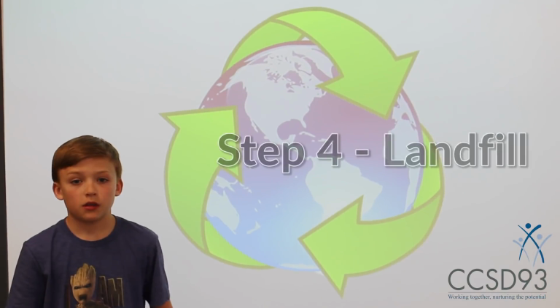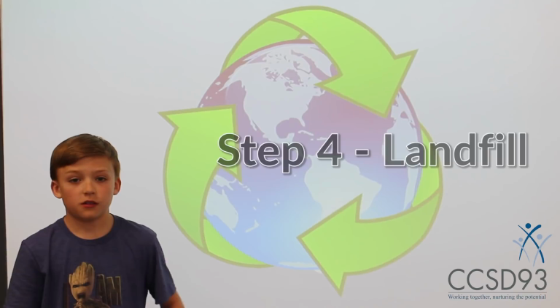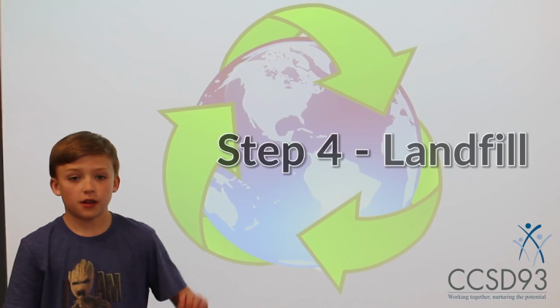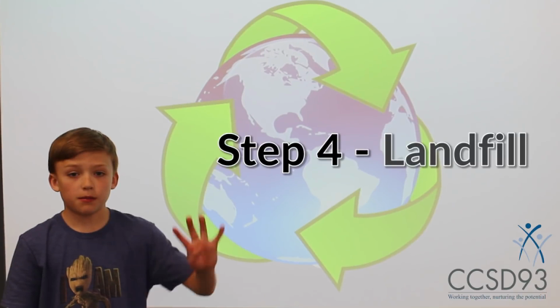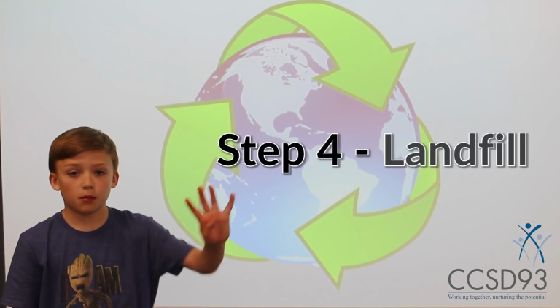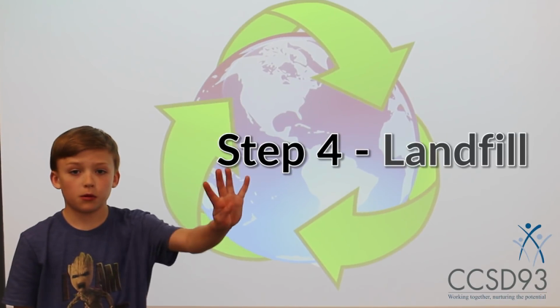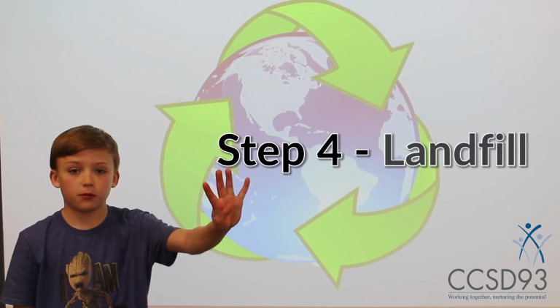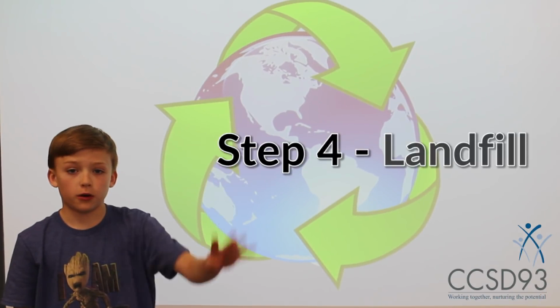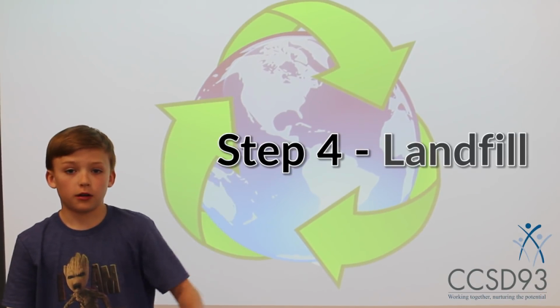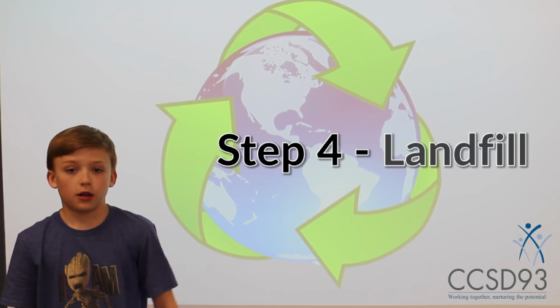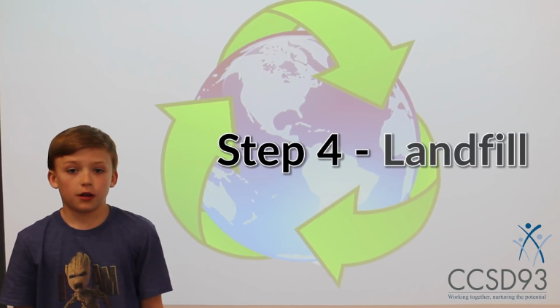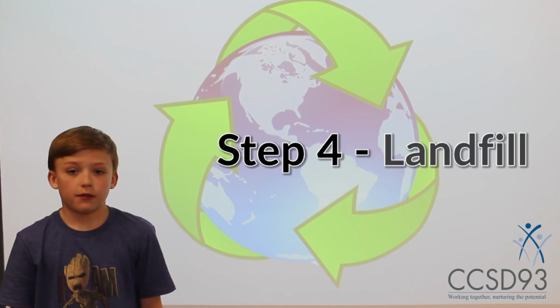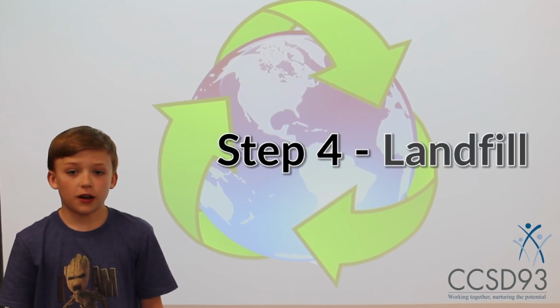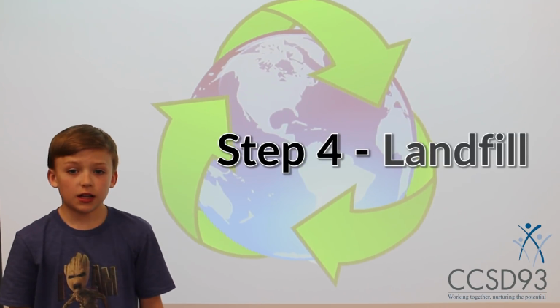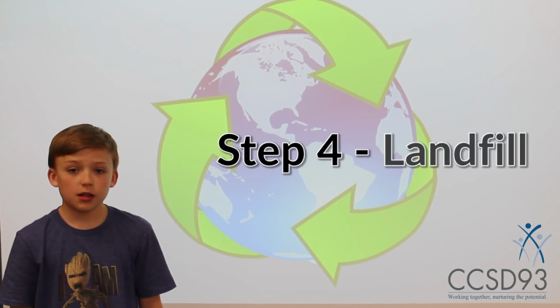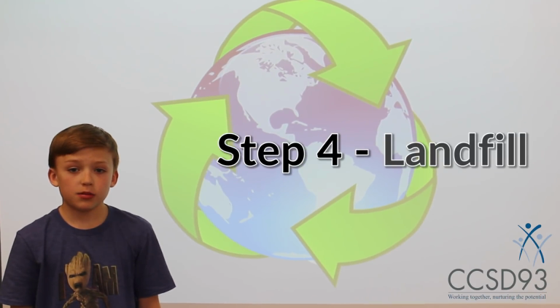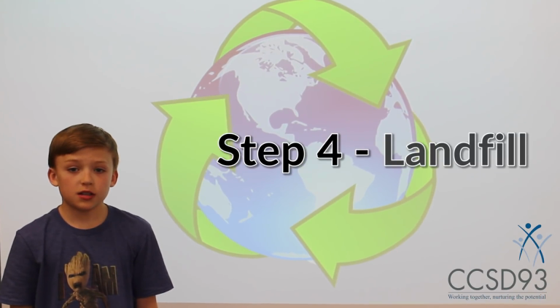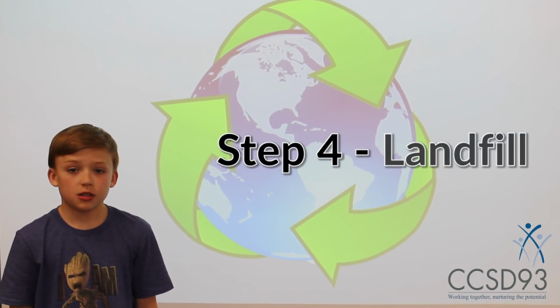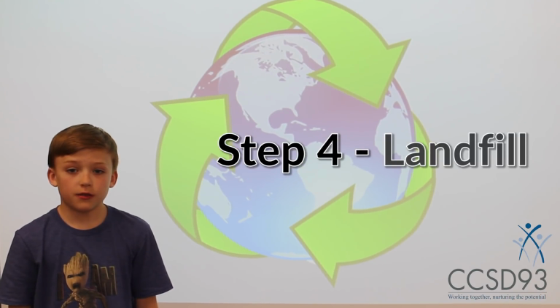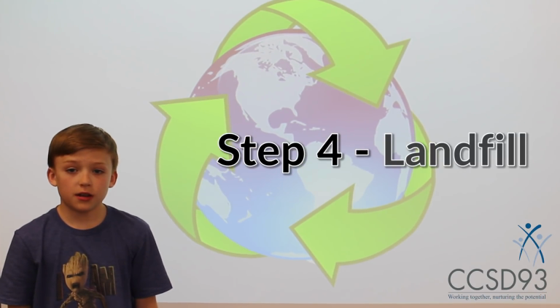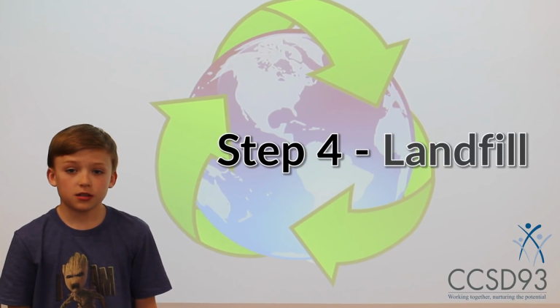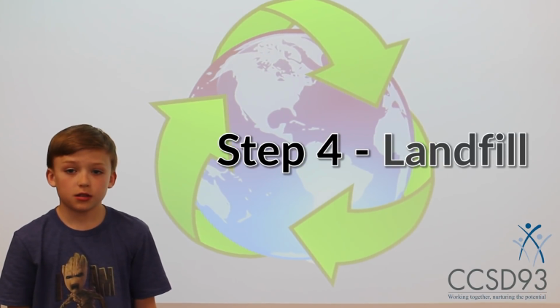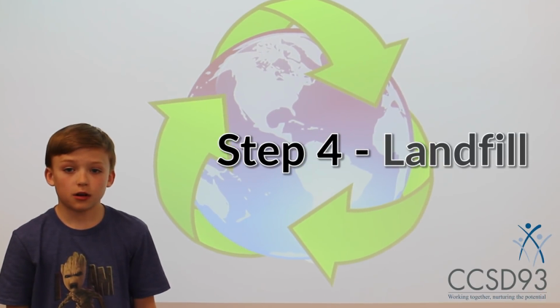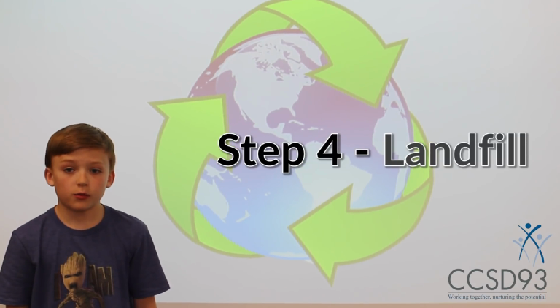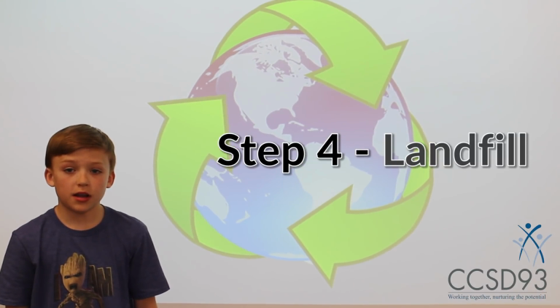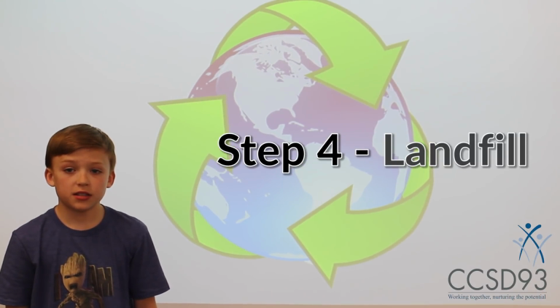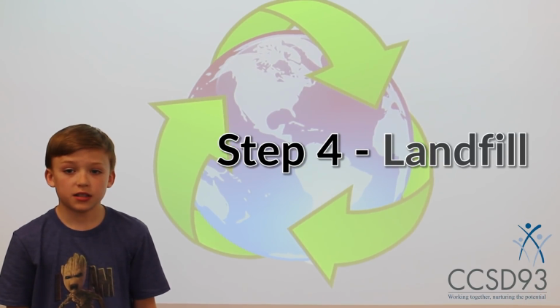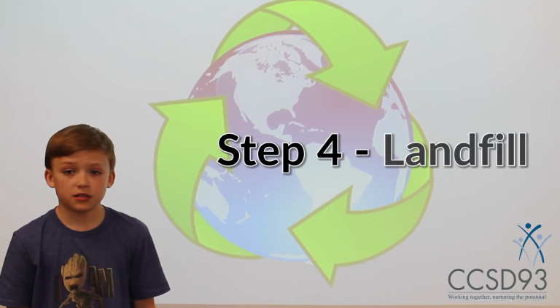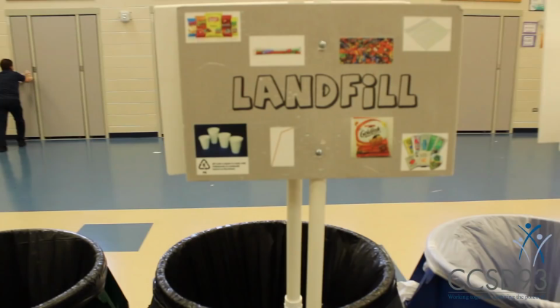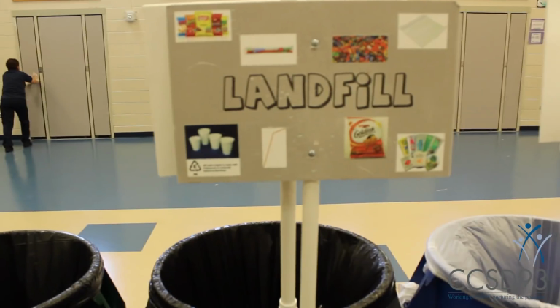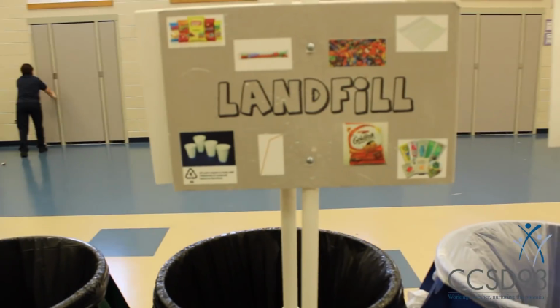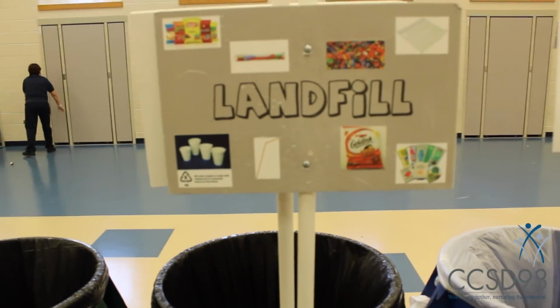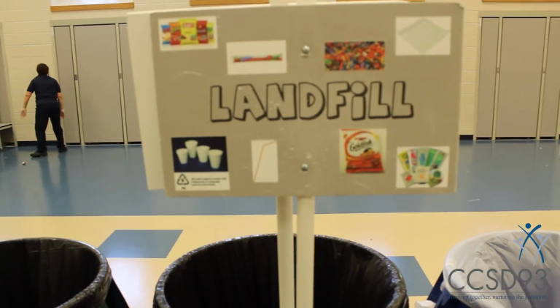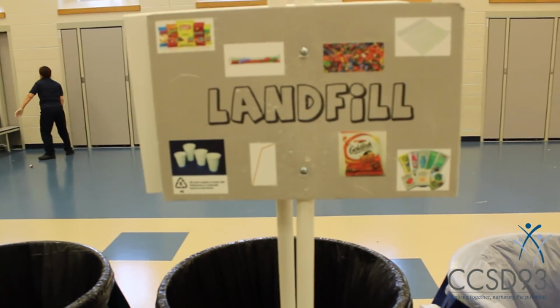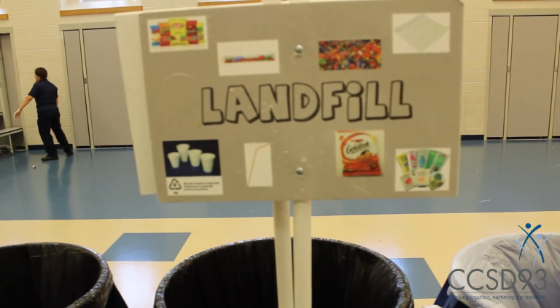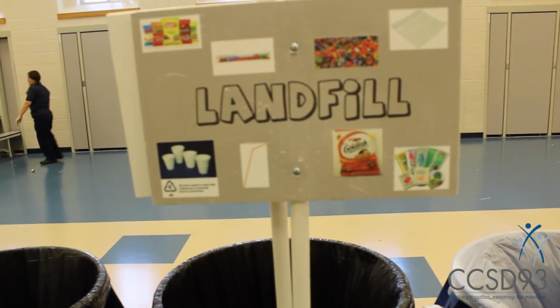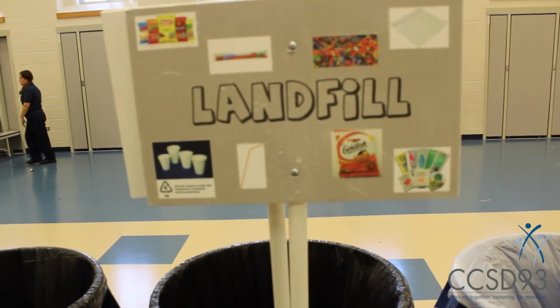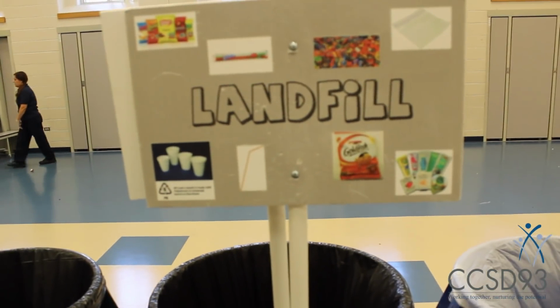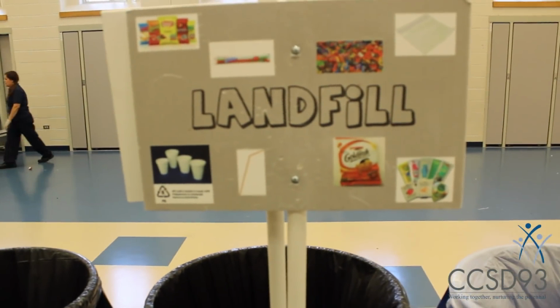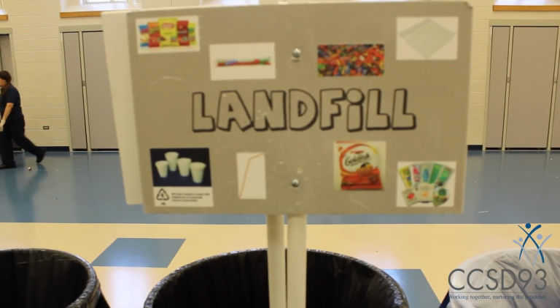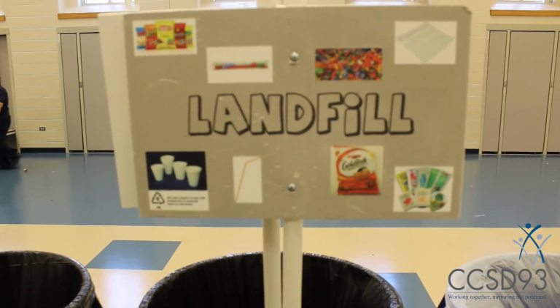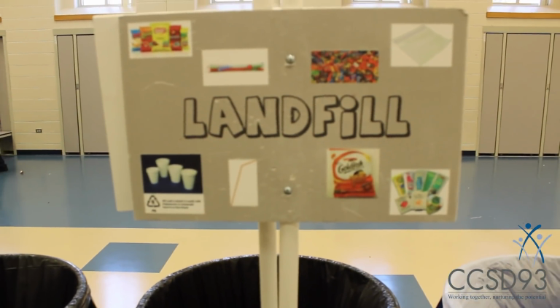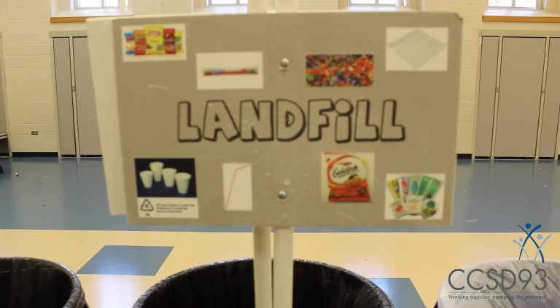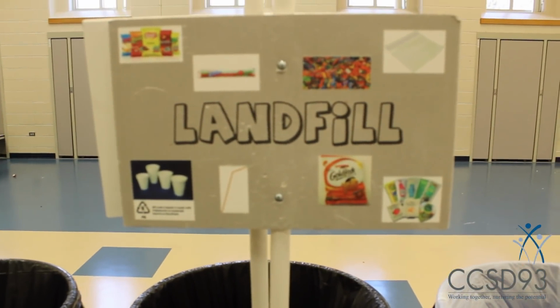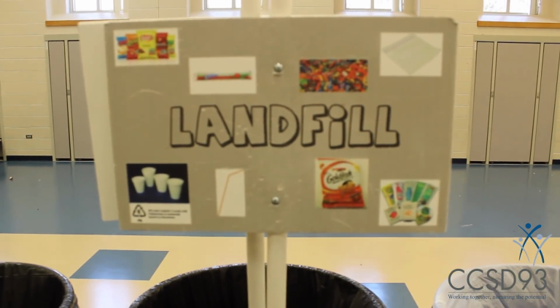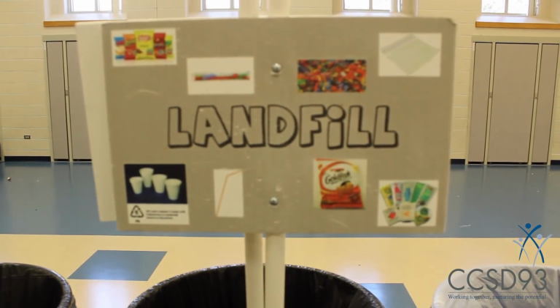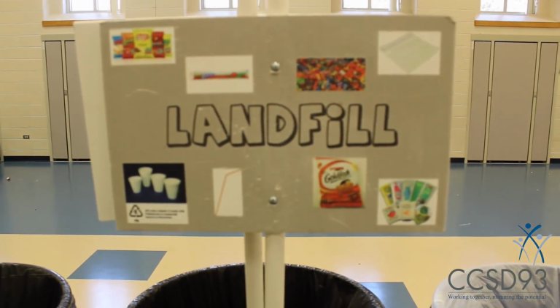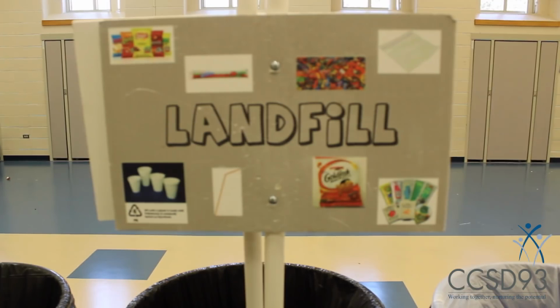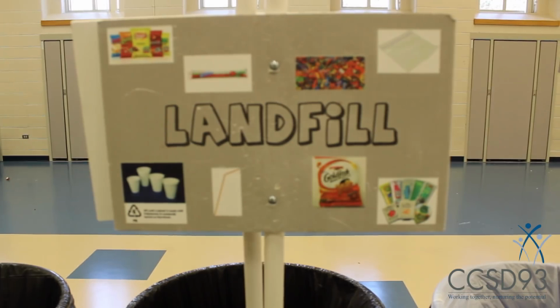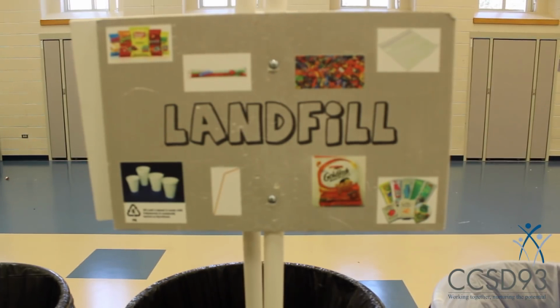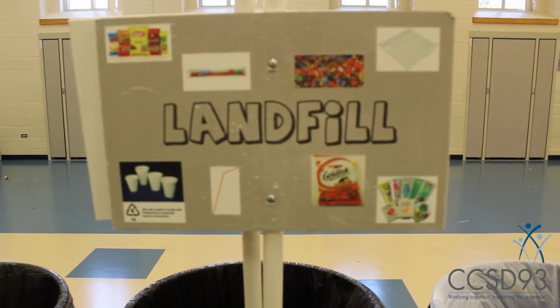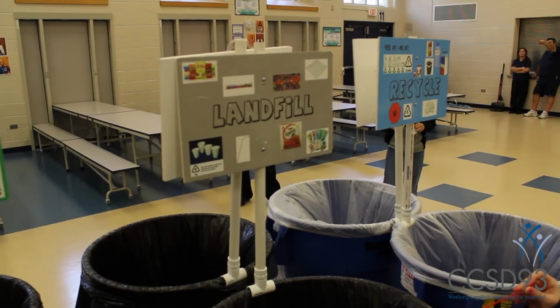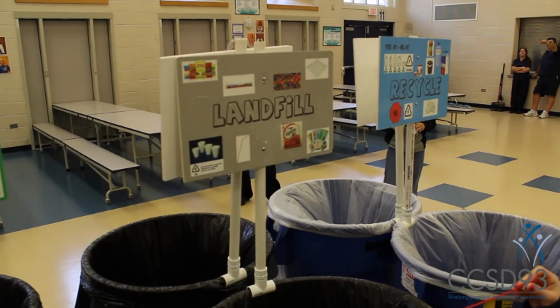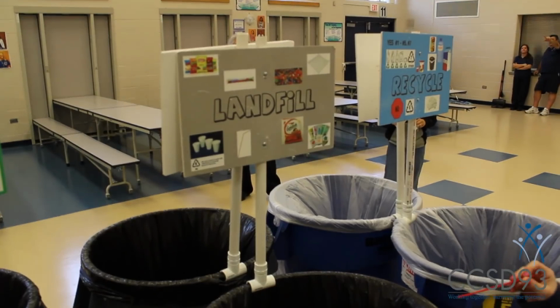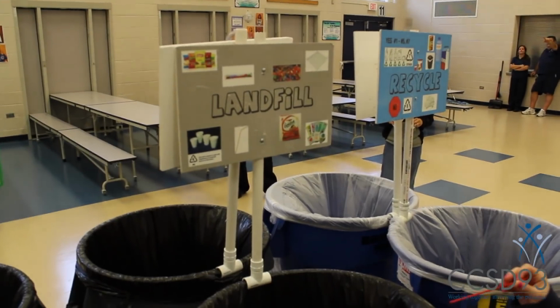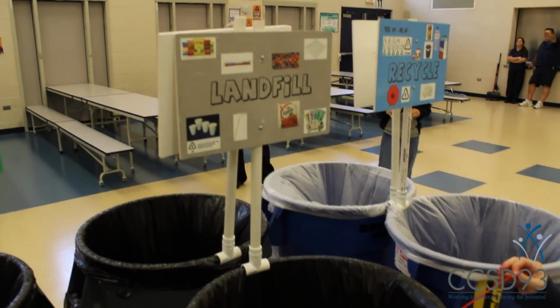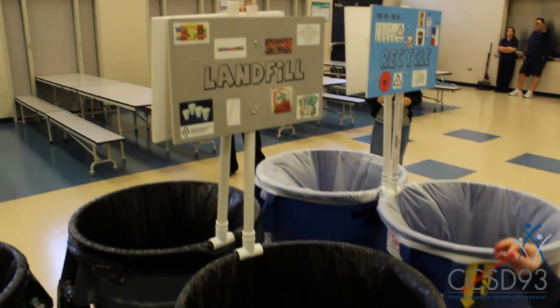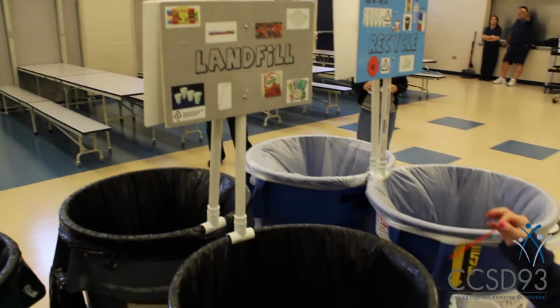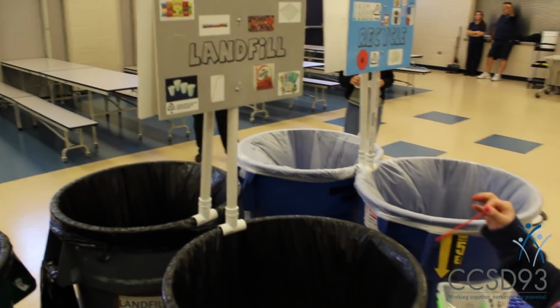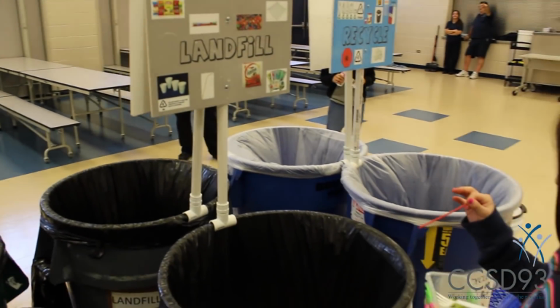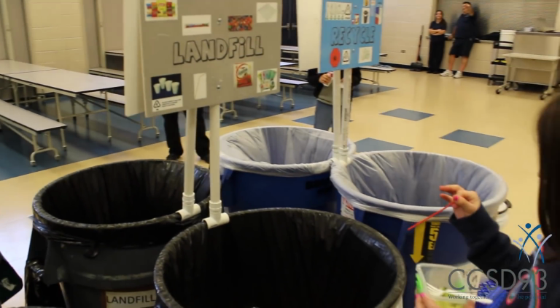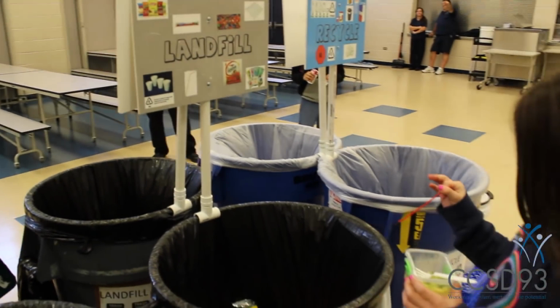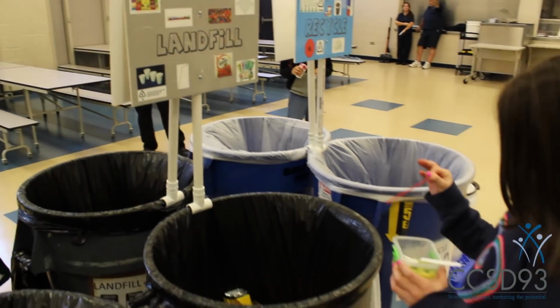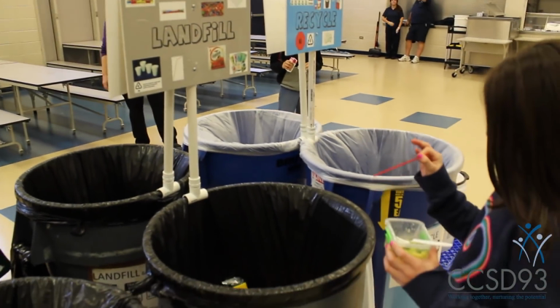Step number four. Place the rest of our waste into the landfill bin. This may include your straws, plastic baggies, or wrappers.